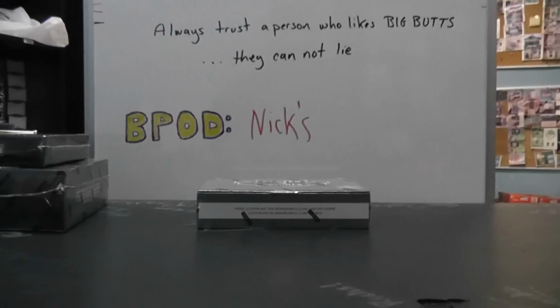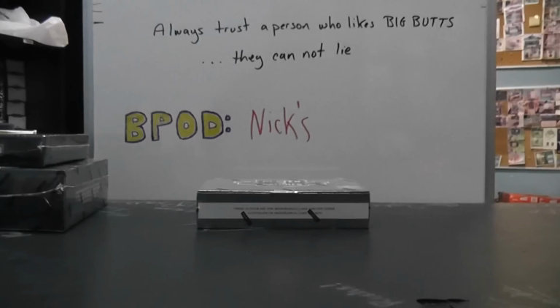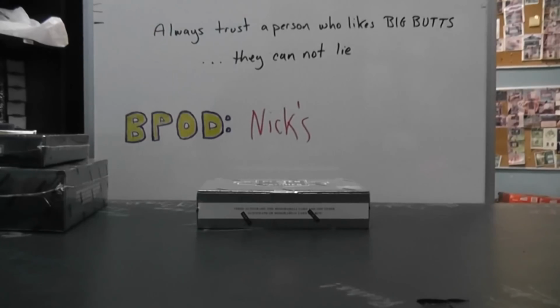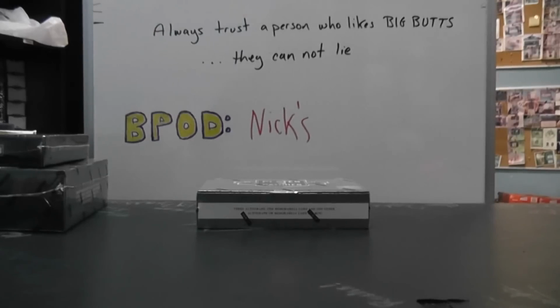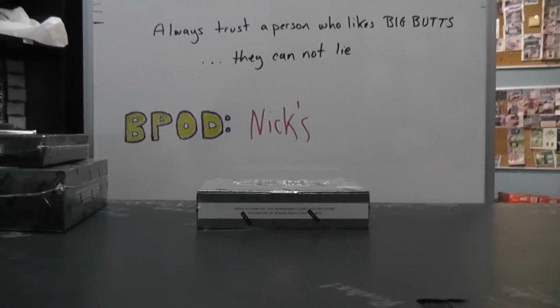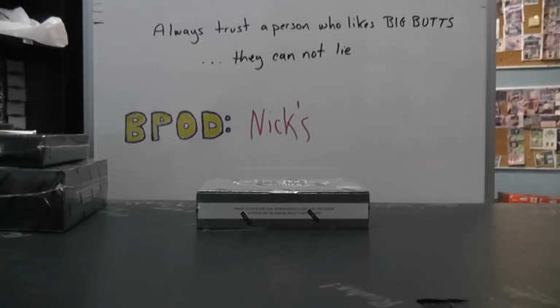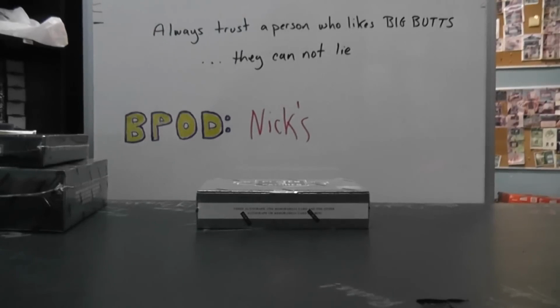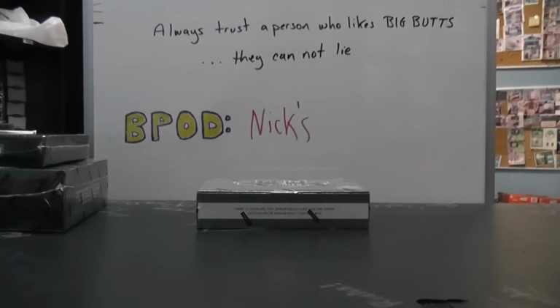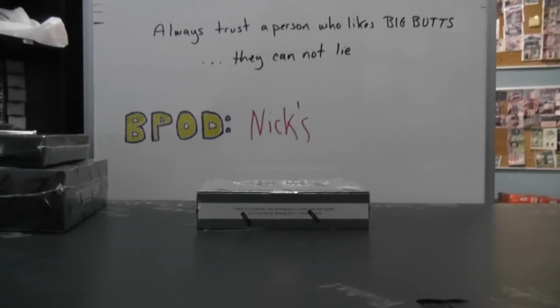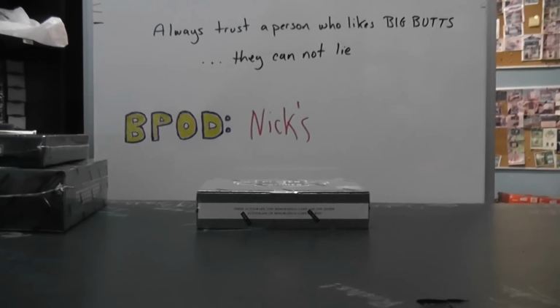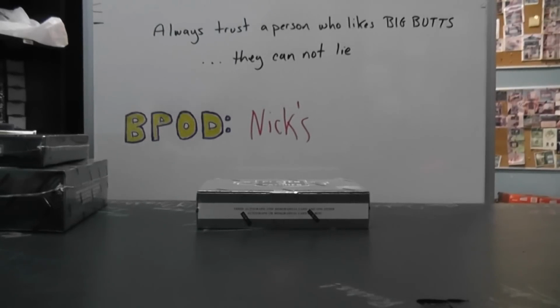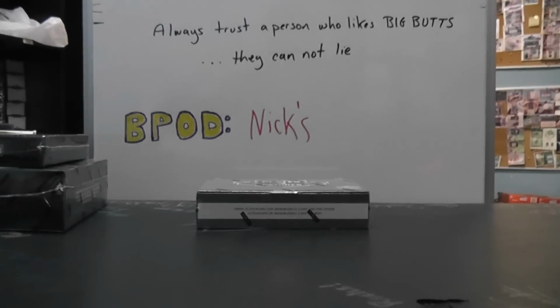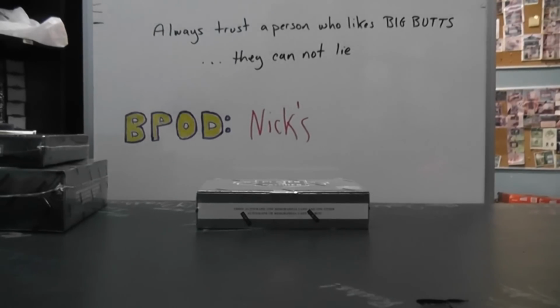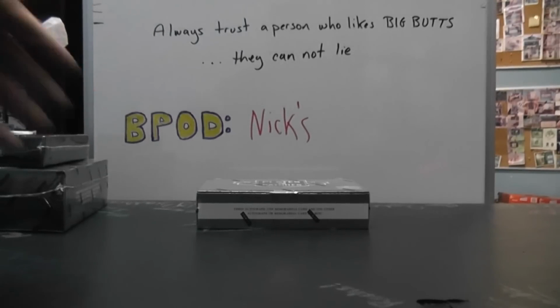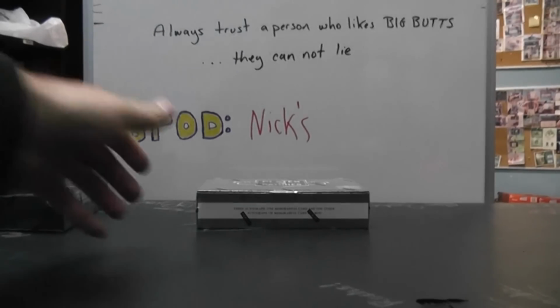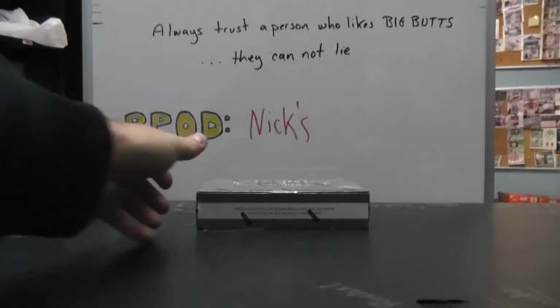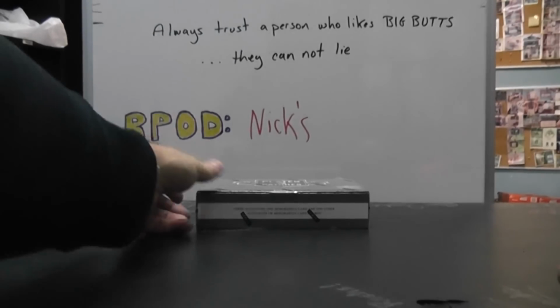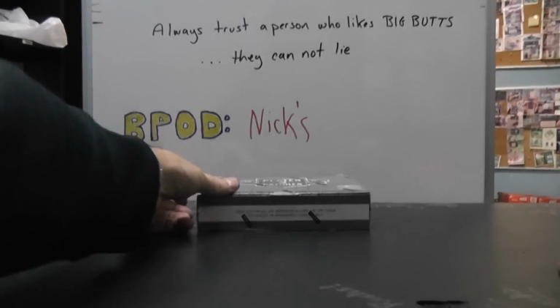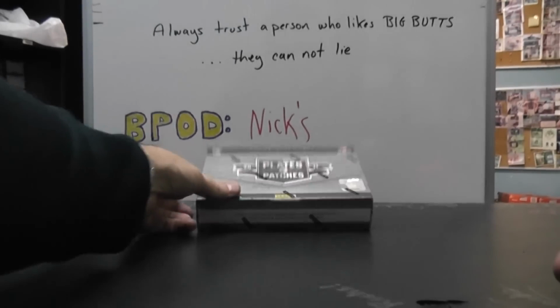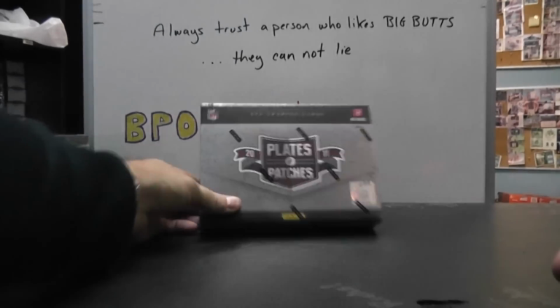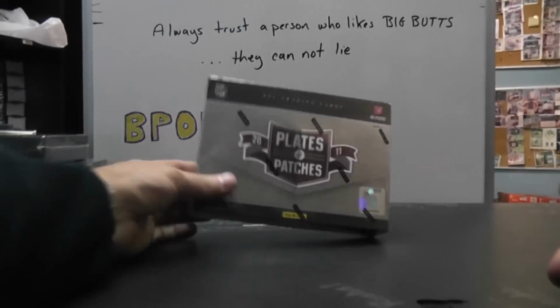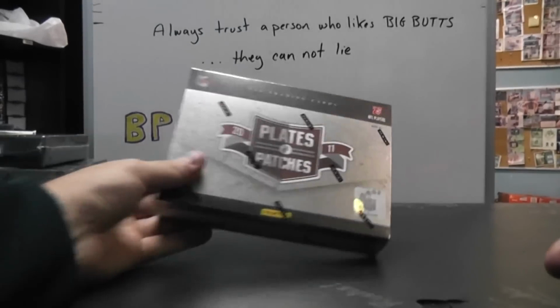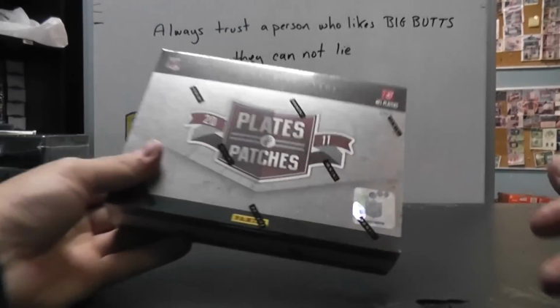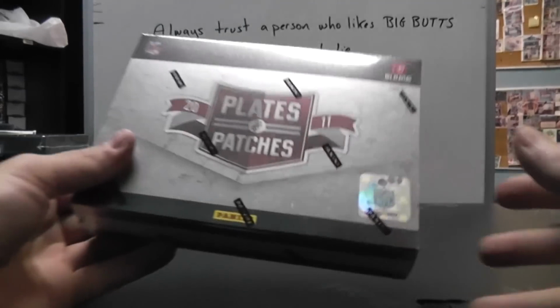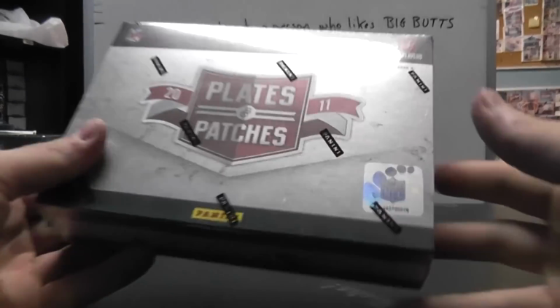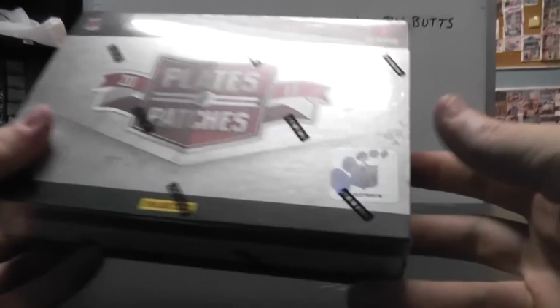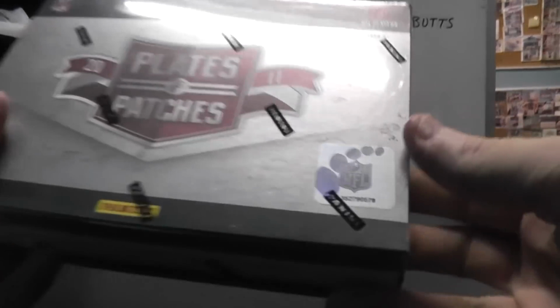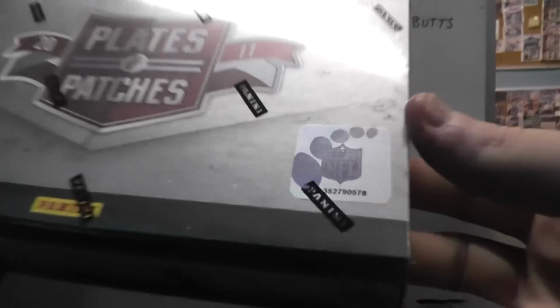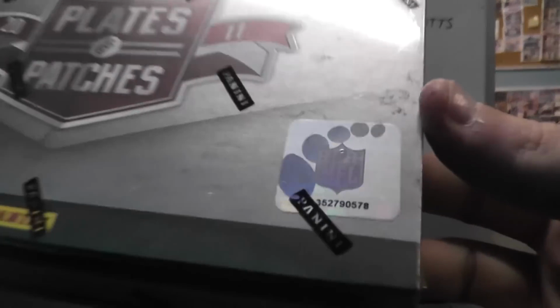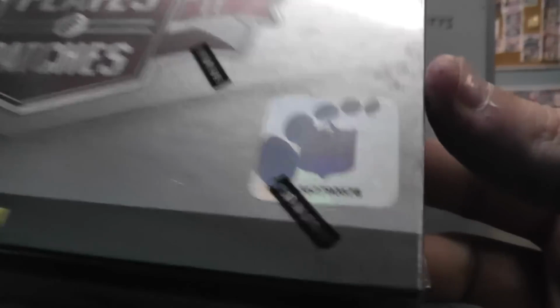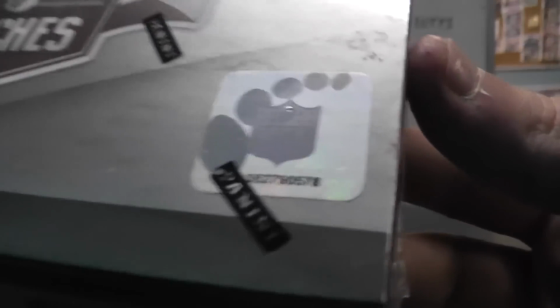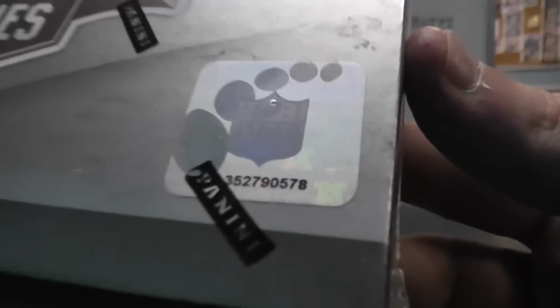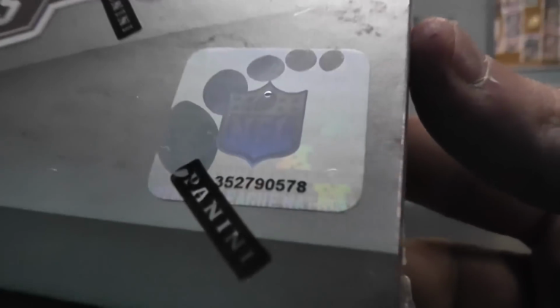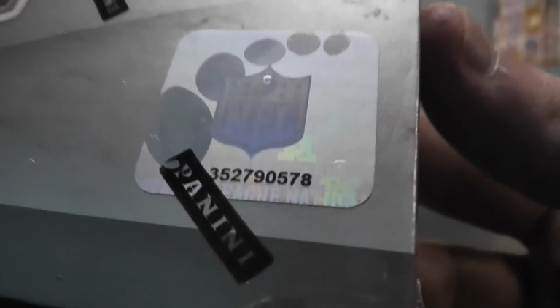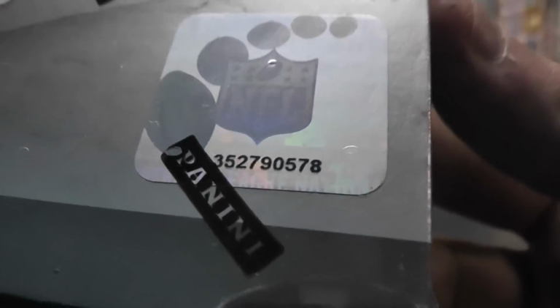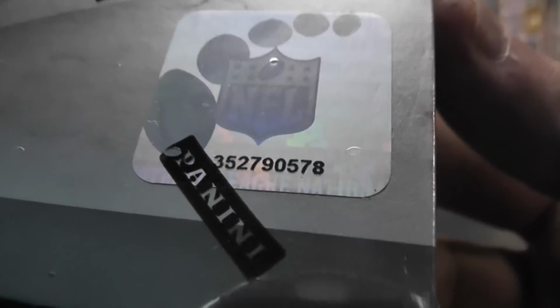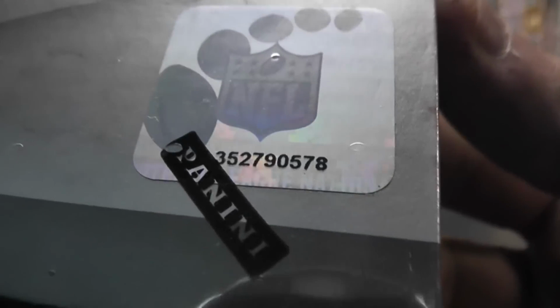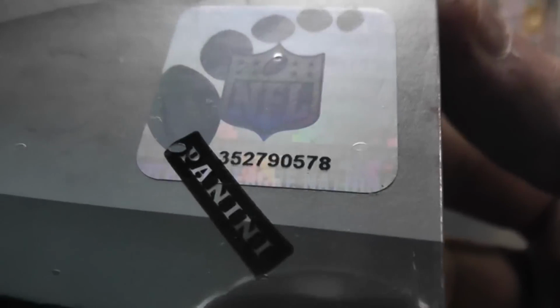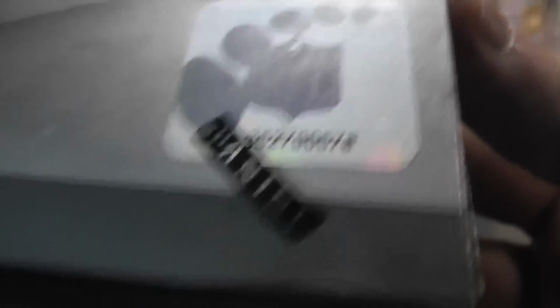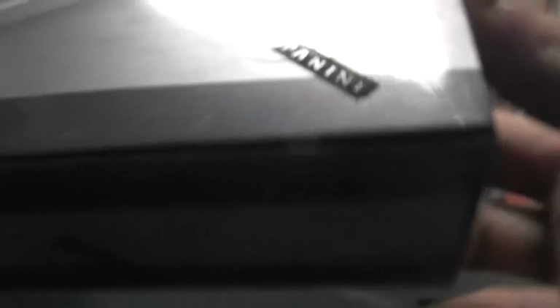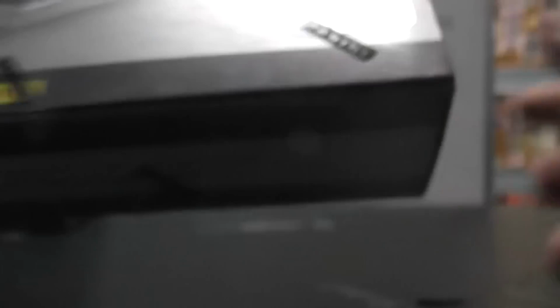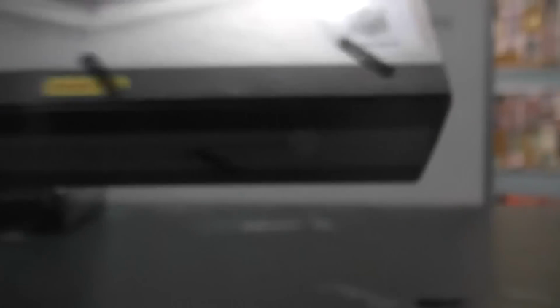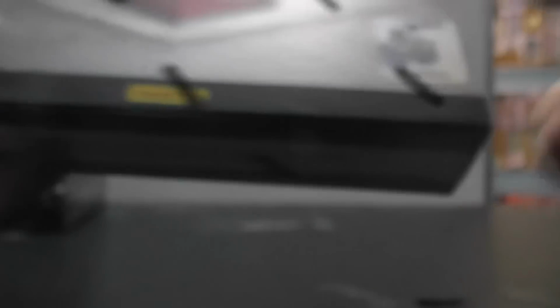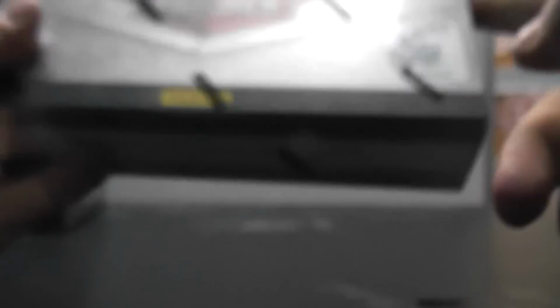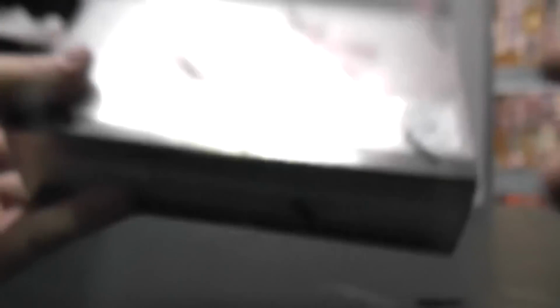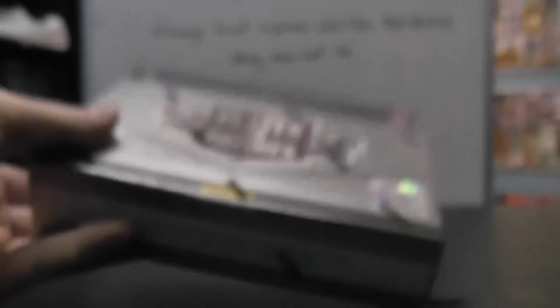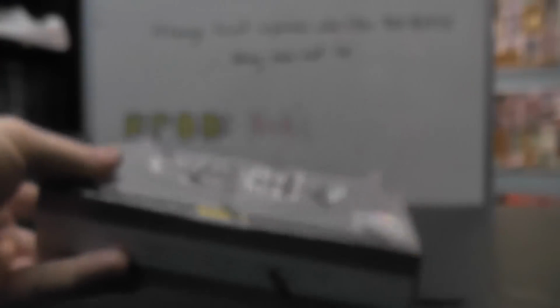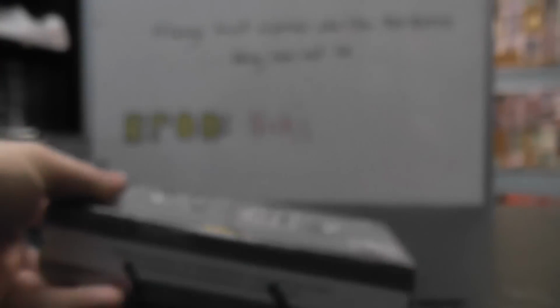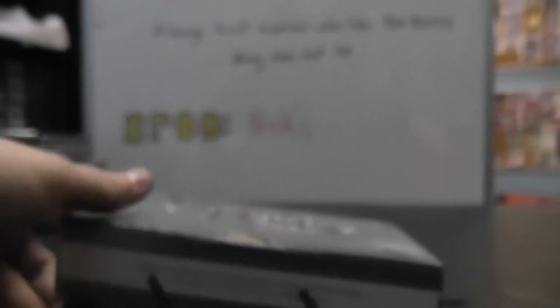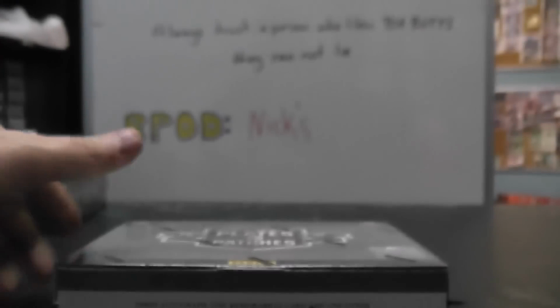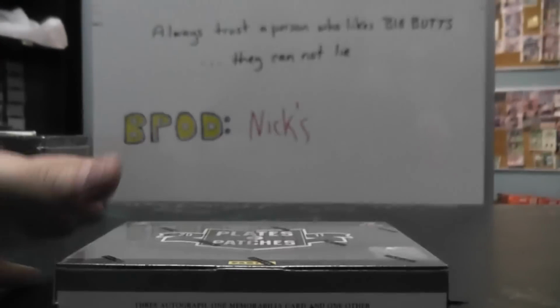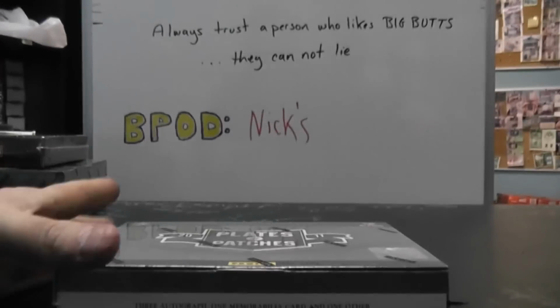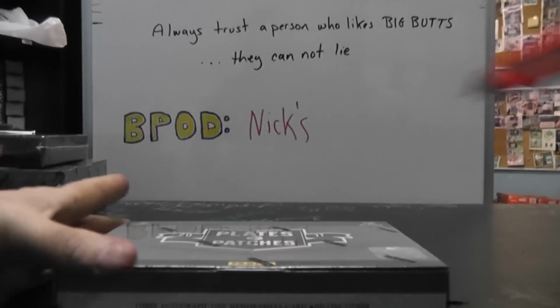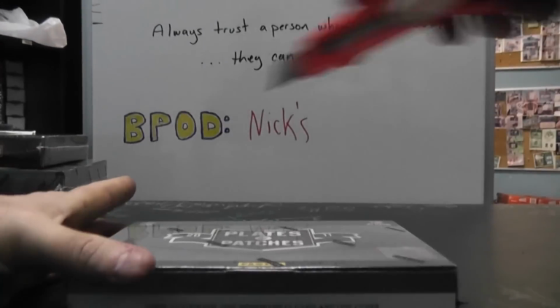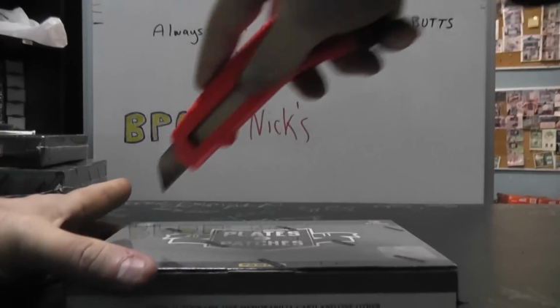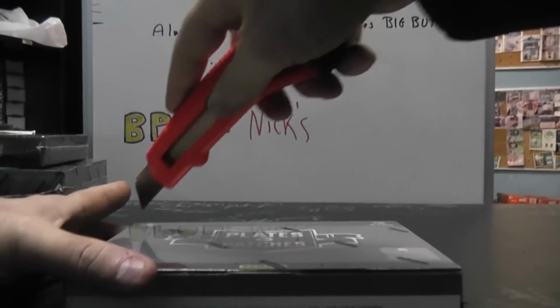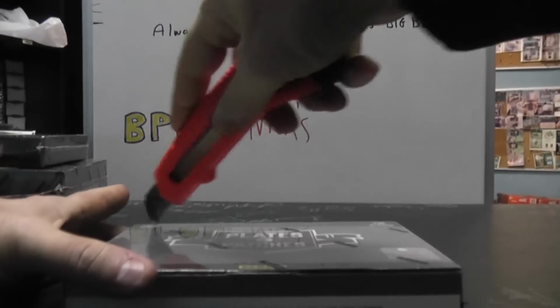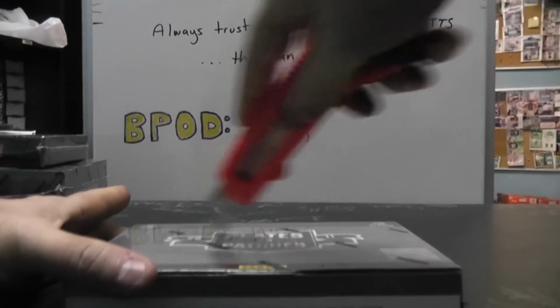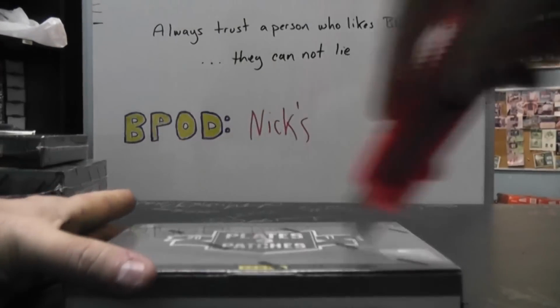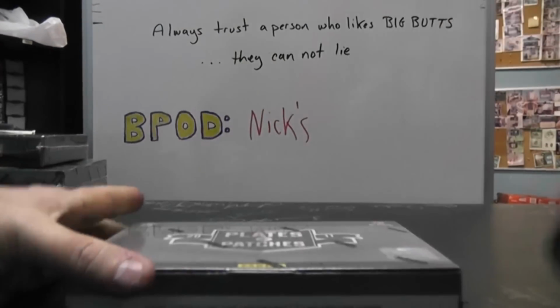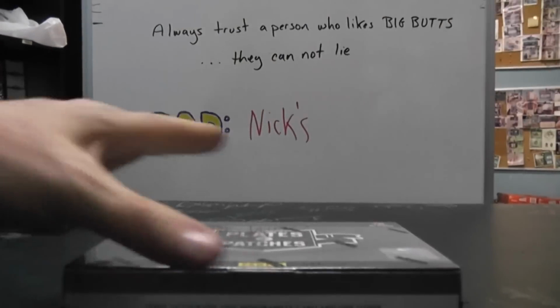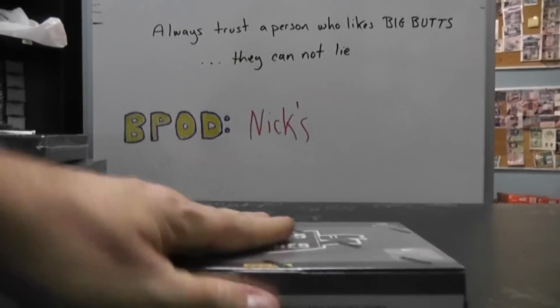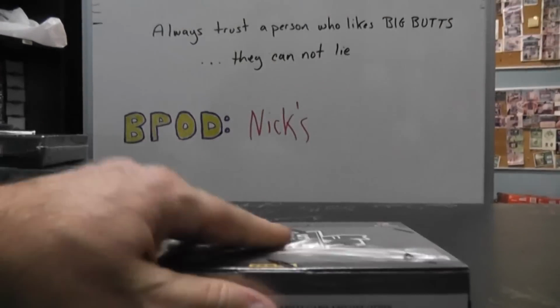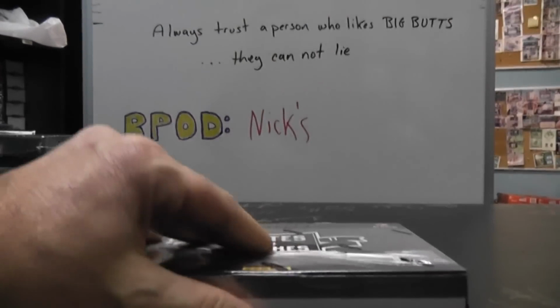Next up we got Randy. What's going on man? Doing a 2011 Pleasing Patches Top Box number 78. Here we go bud.